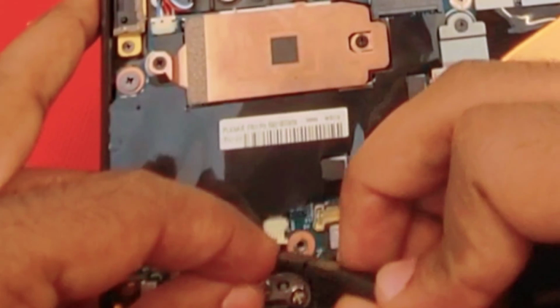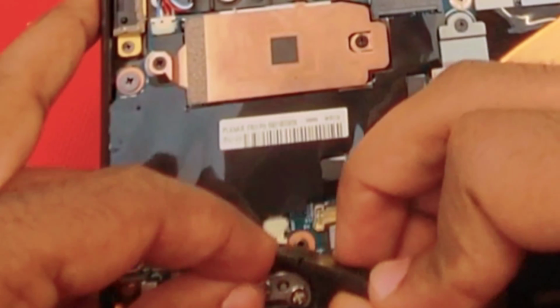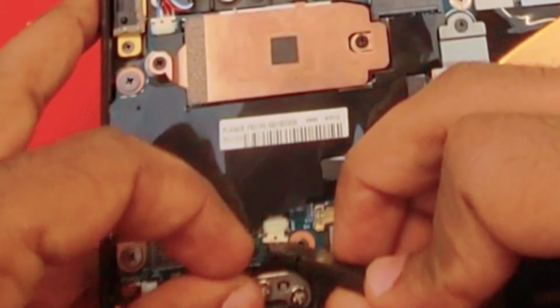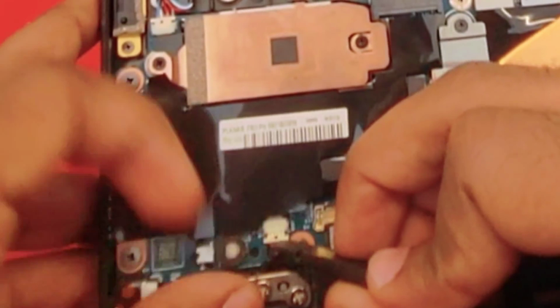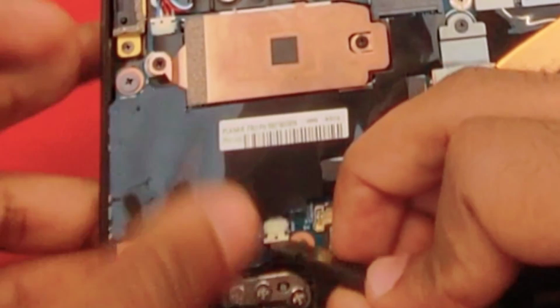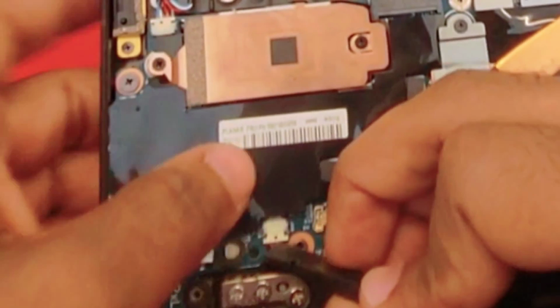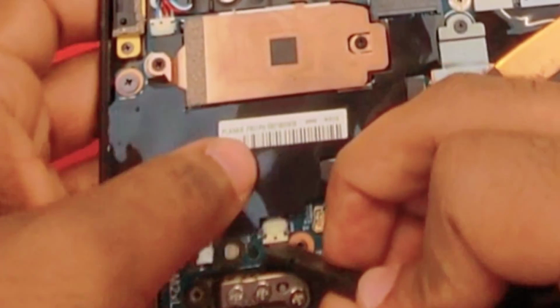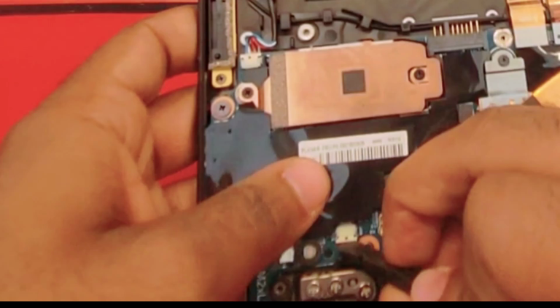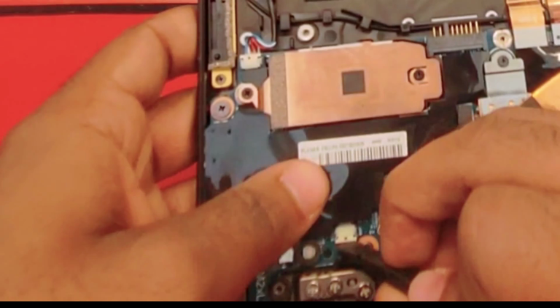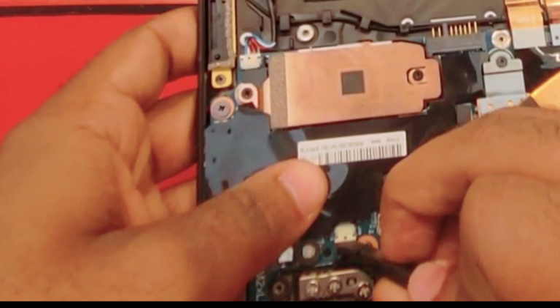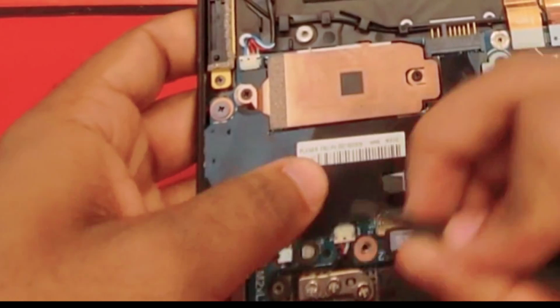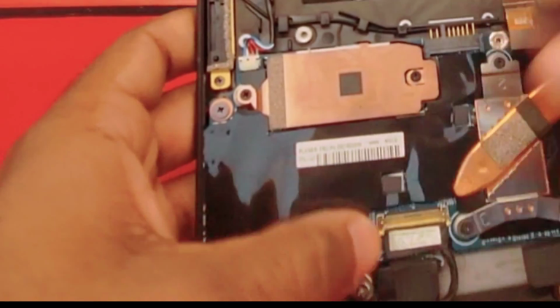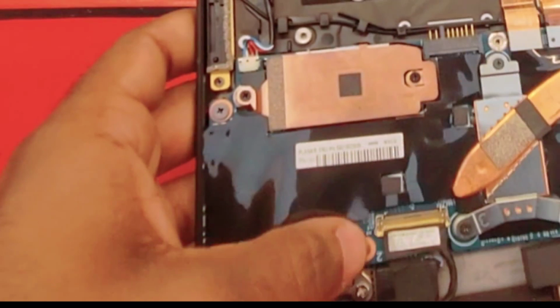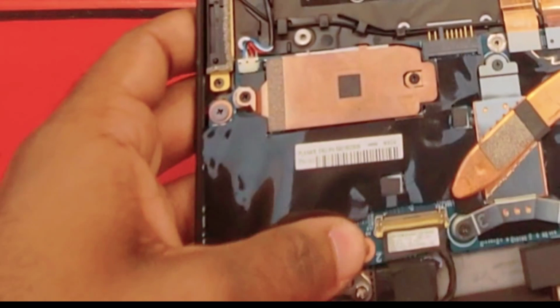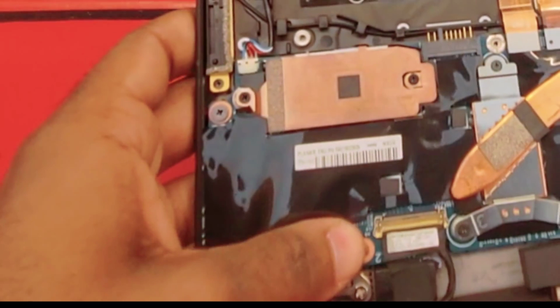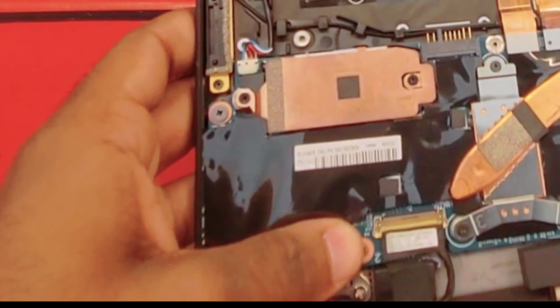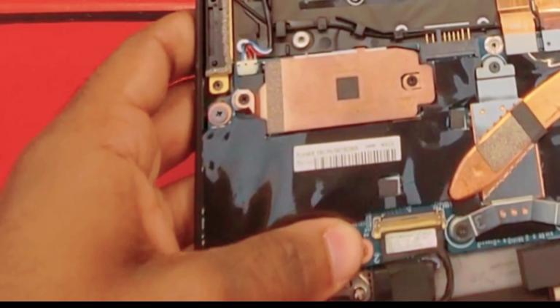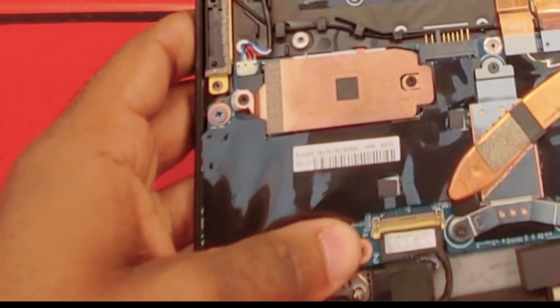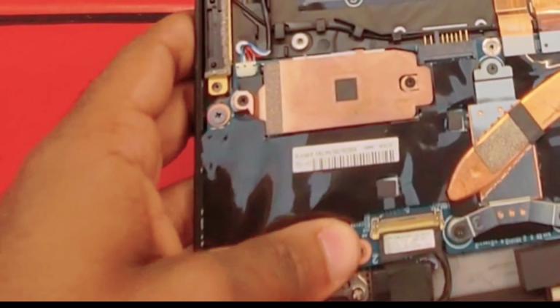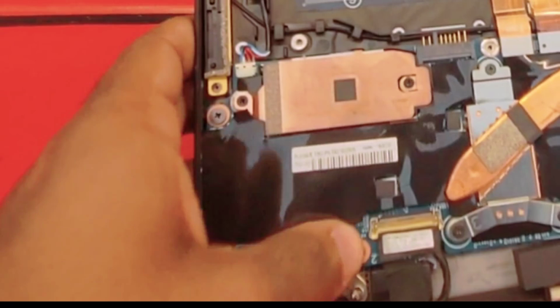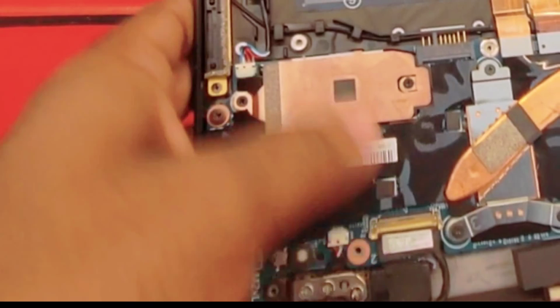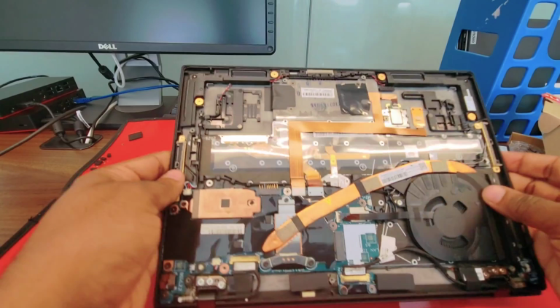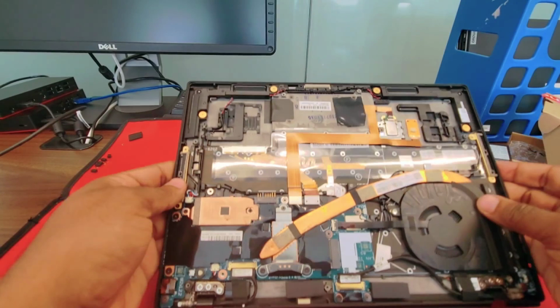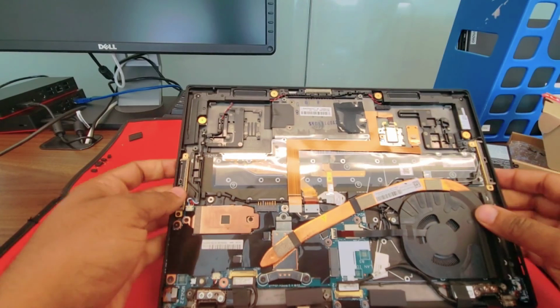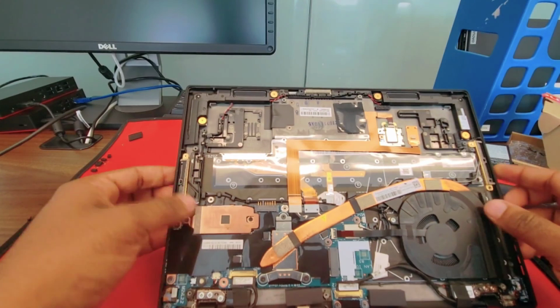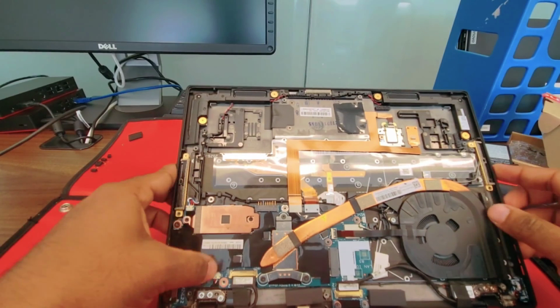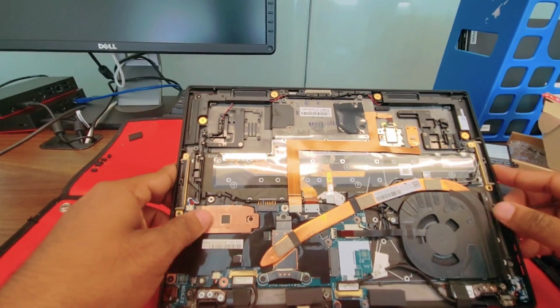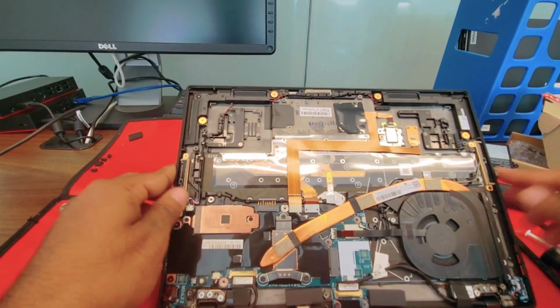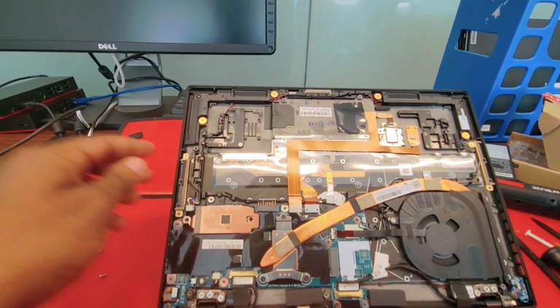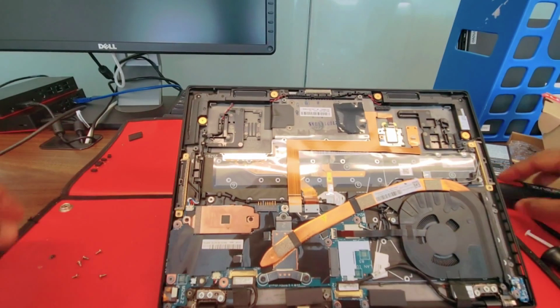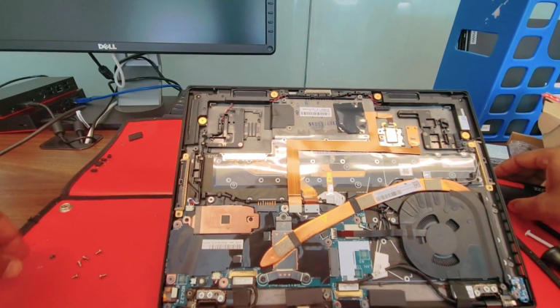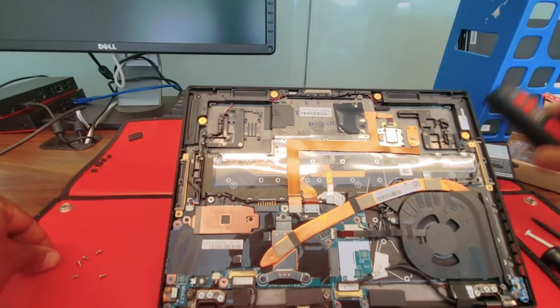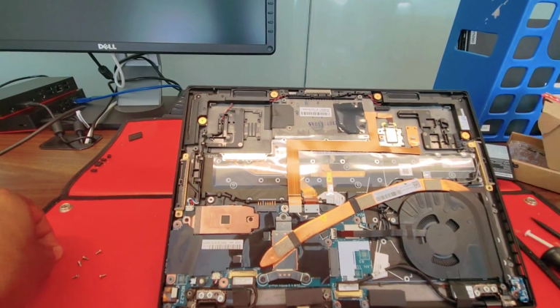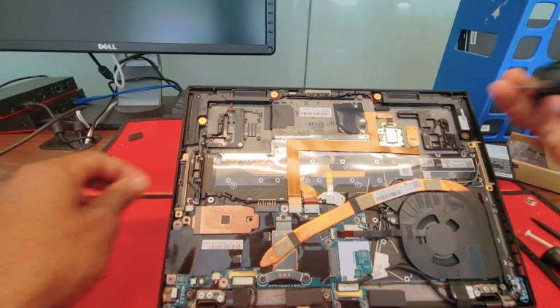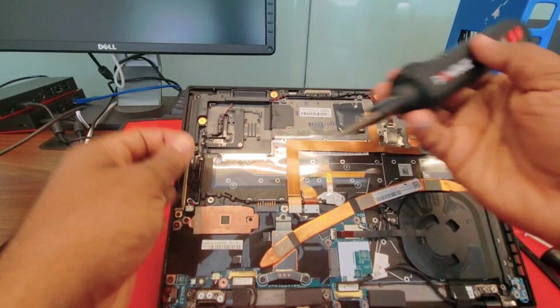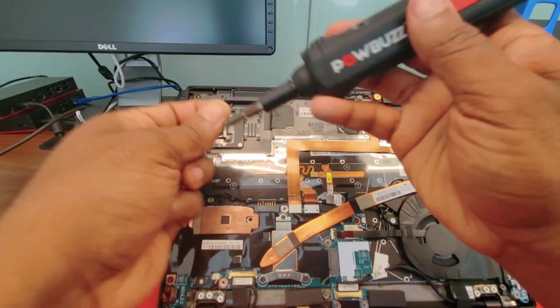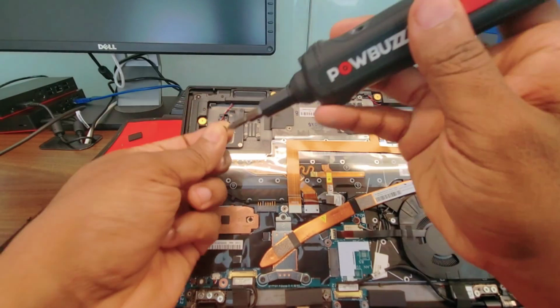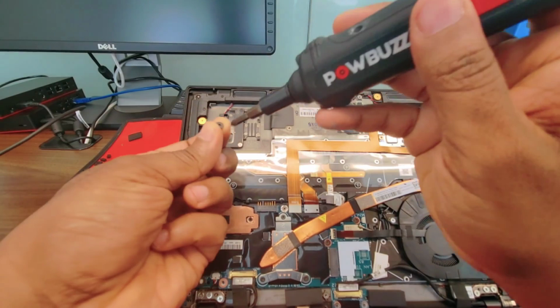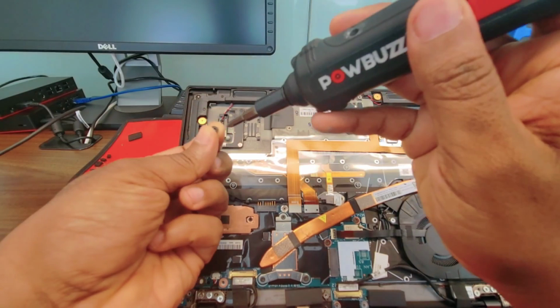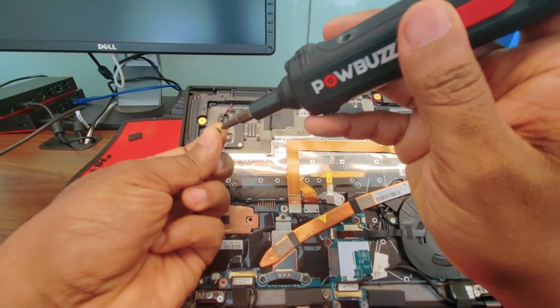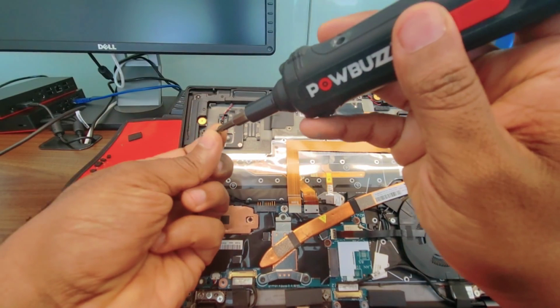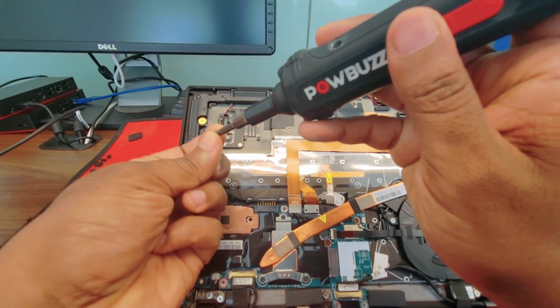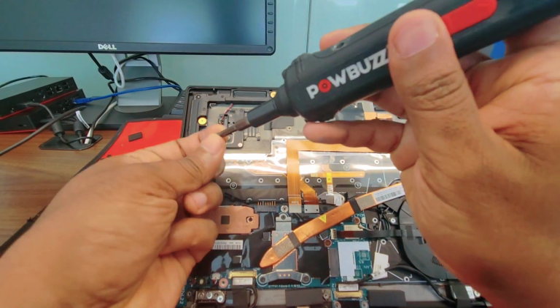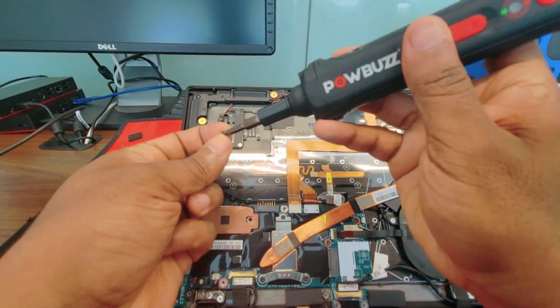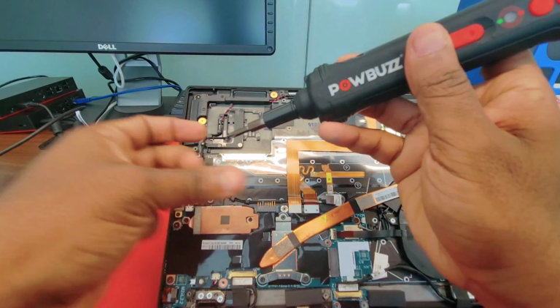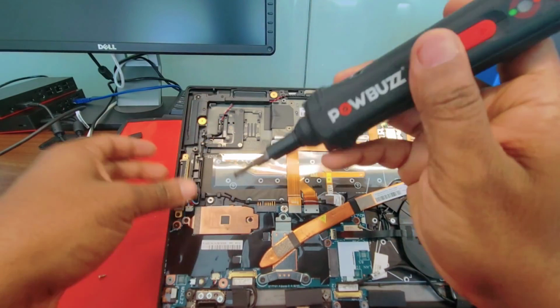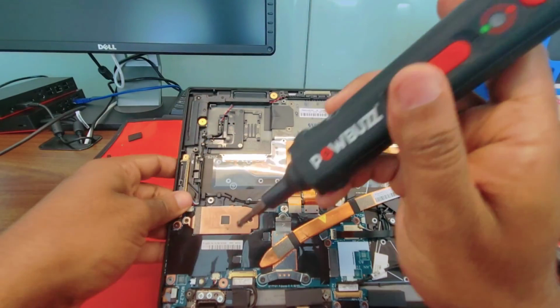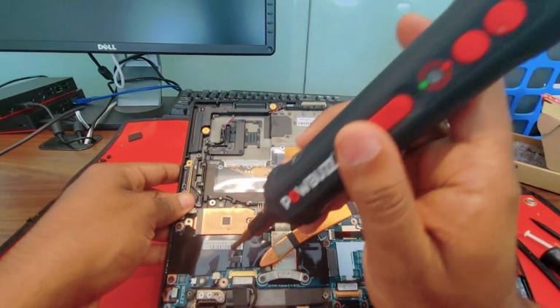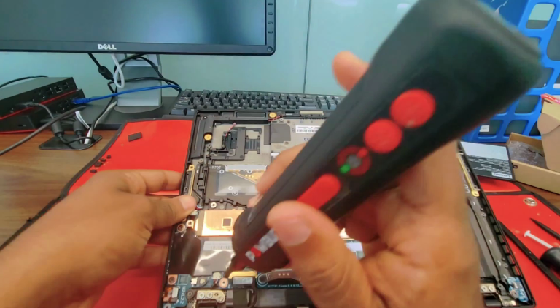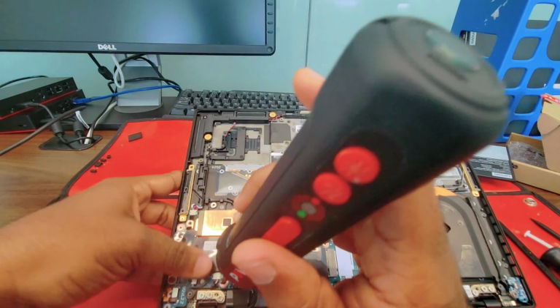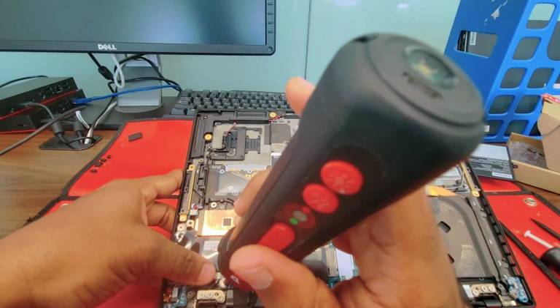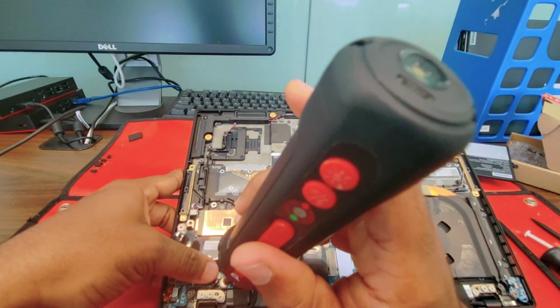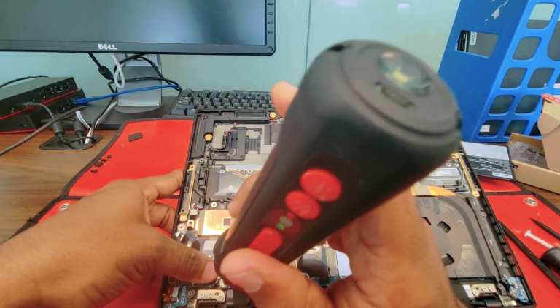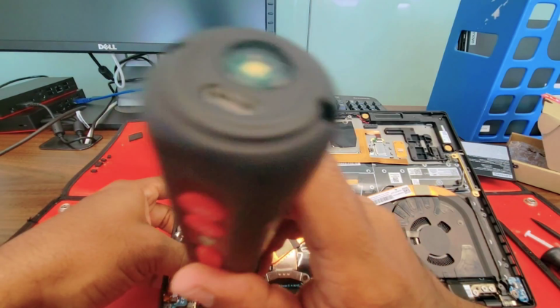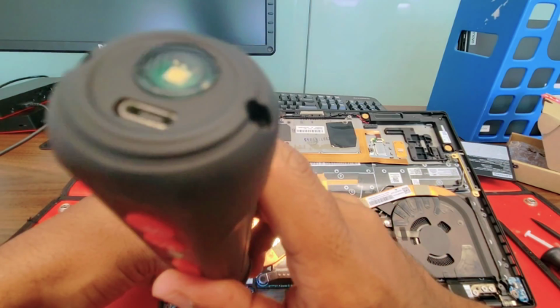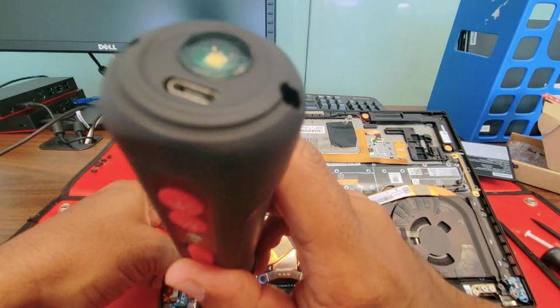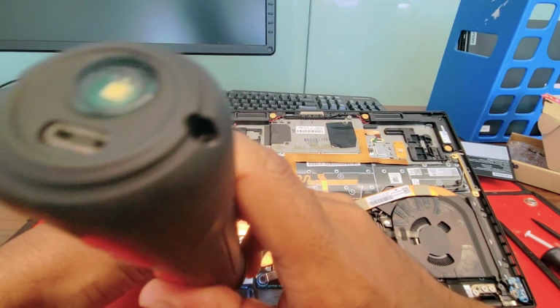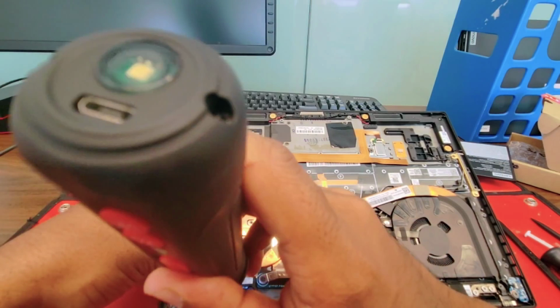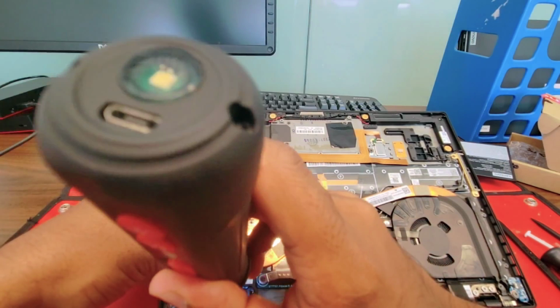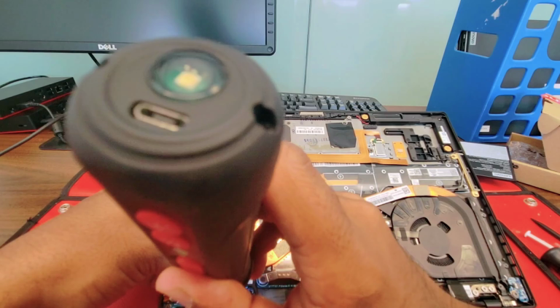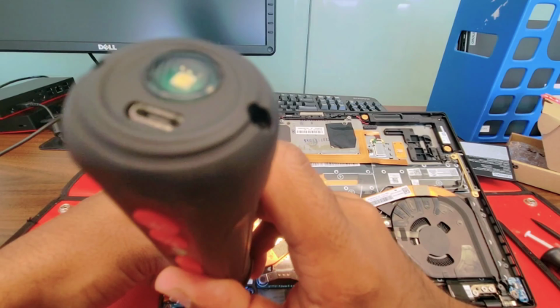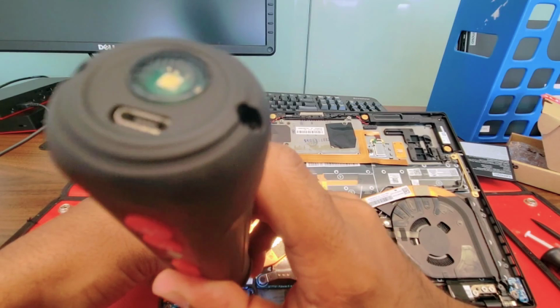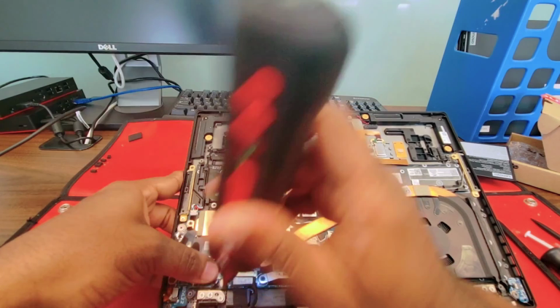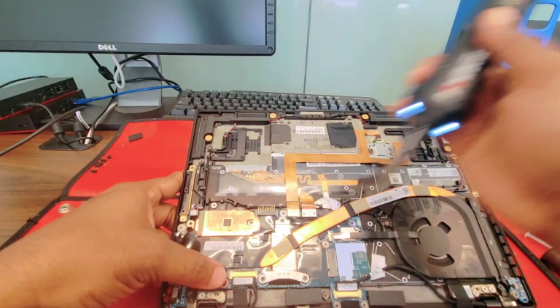Just put it in position, then slide it all the way in. Put the screw back.